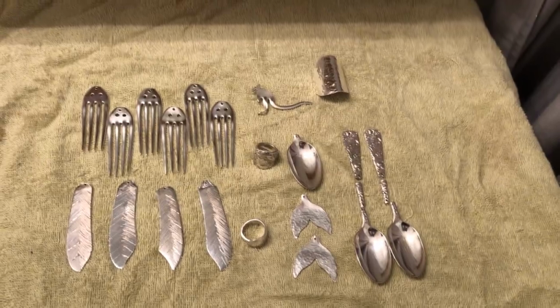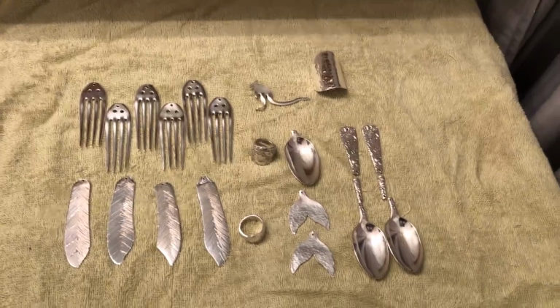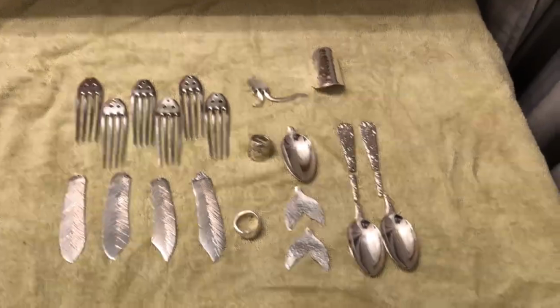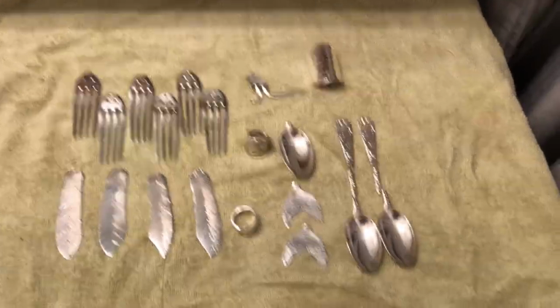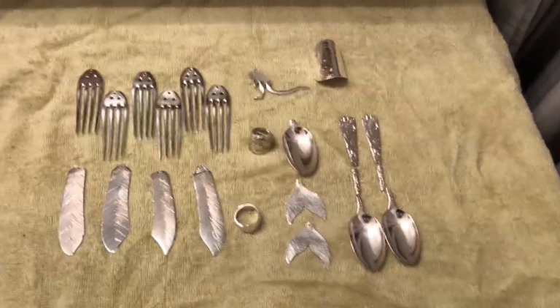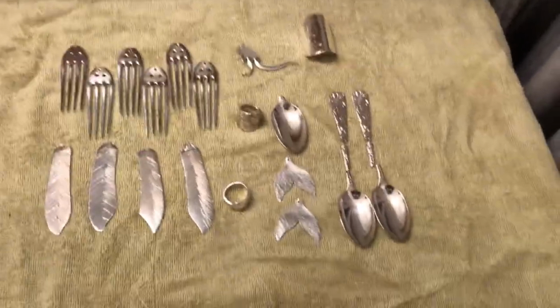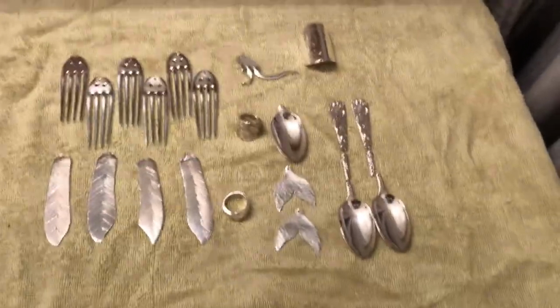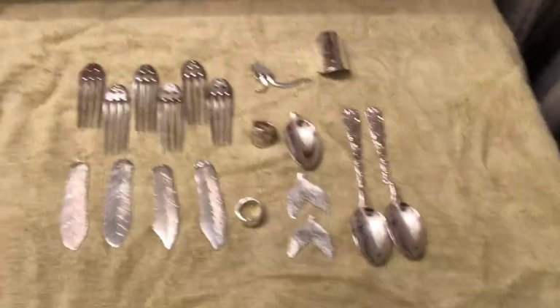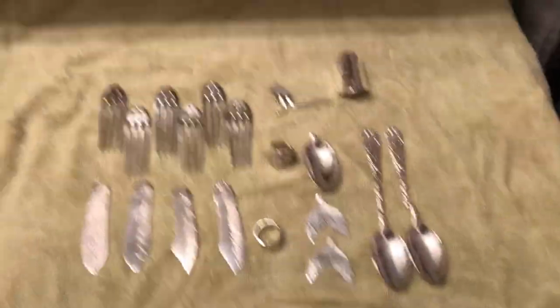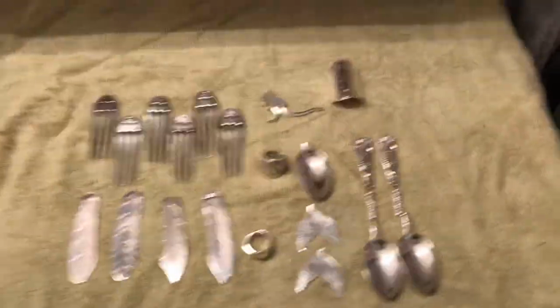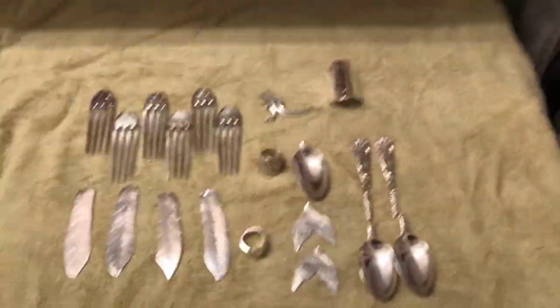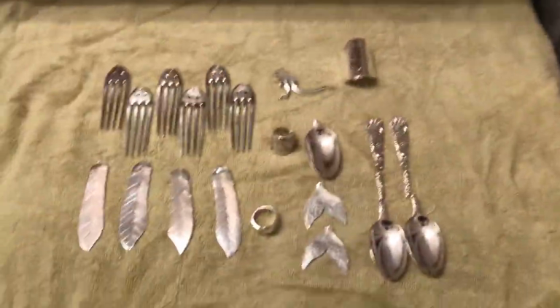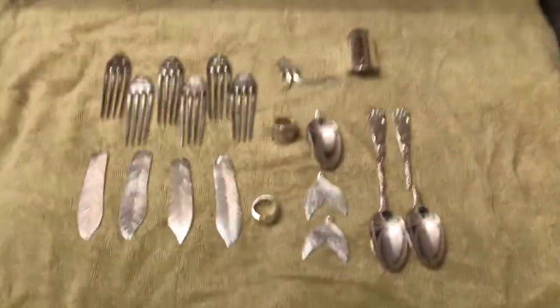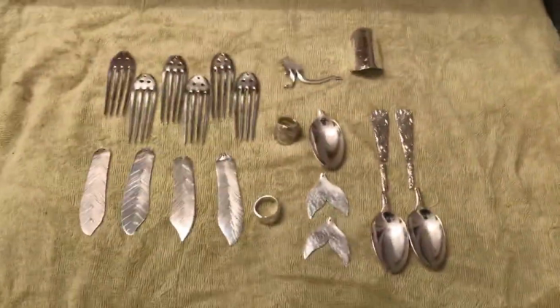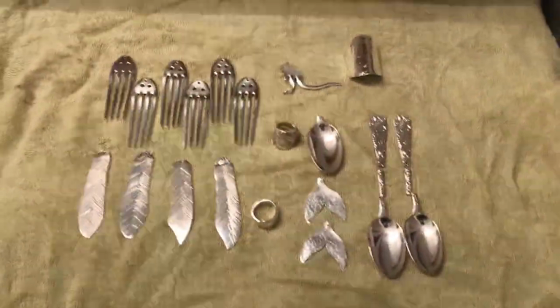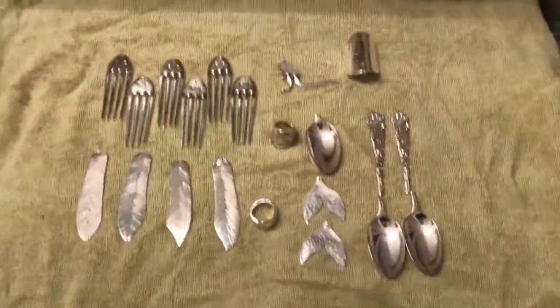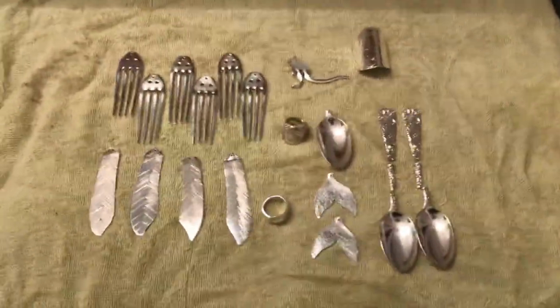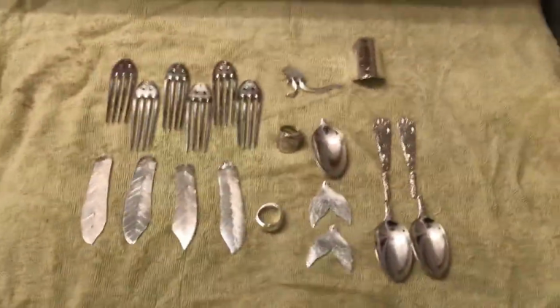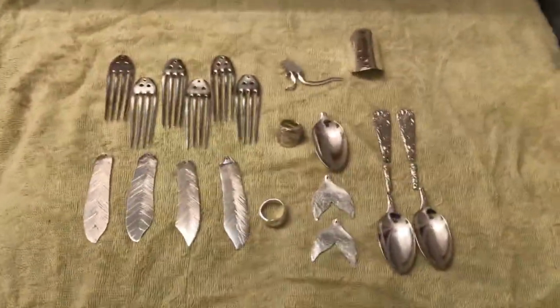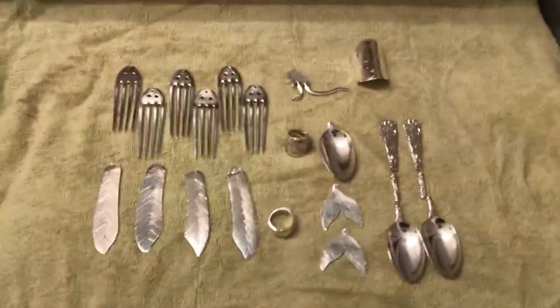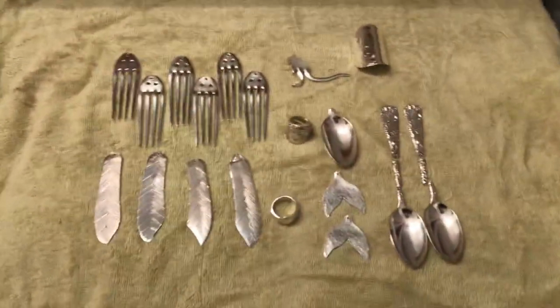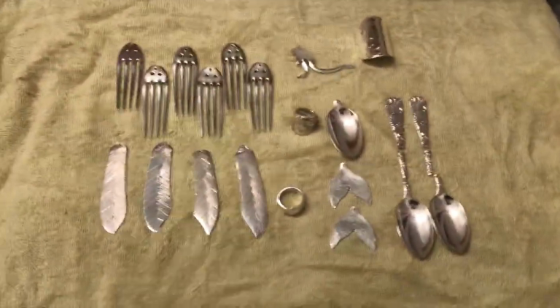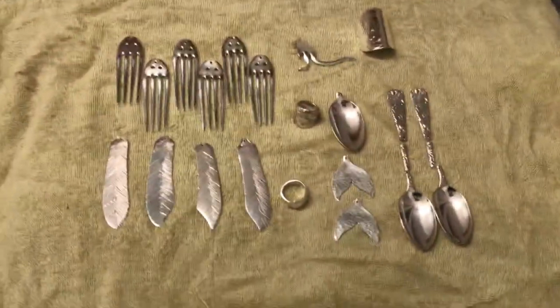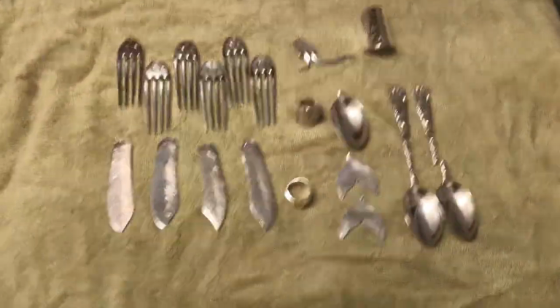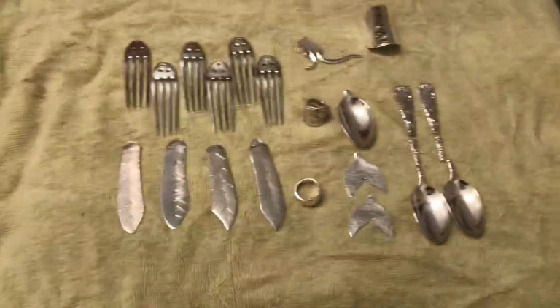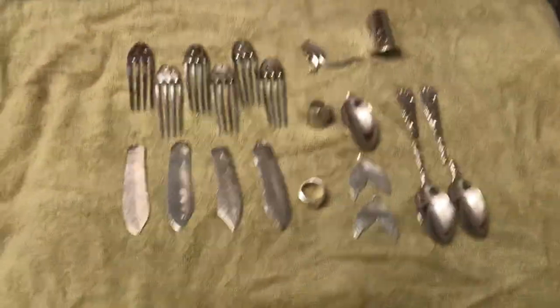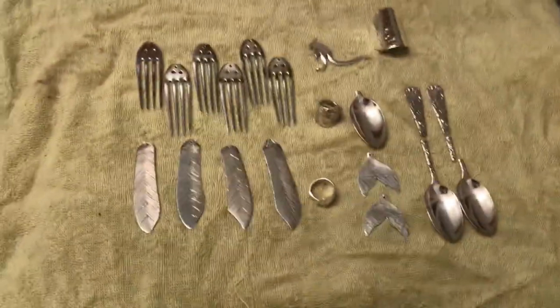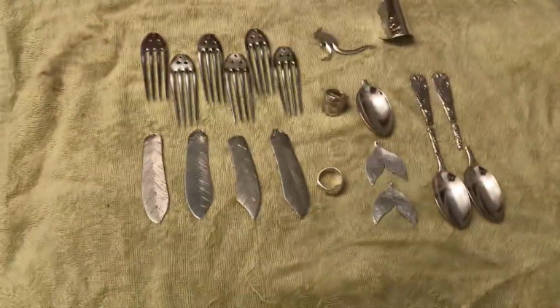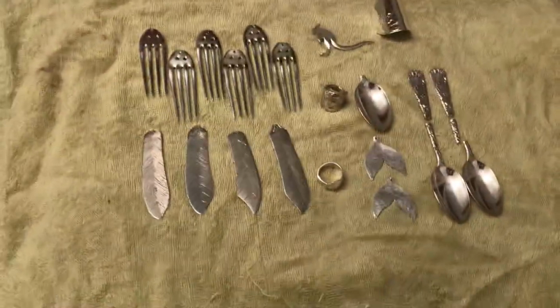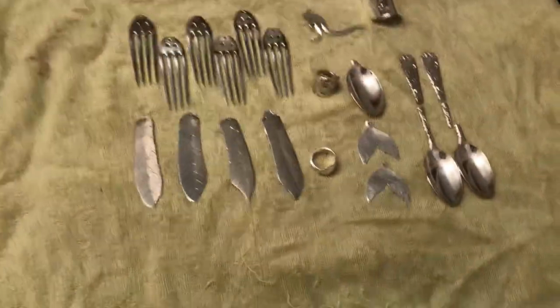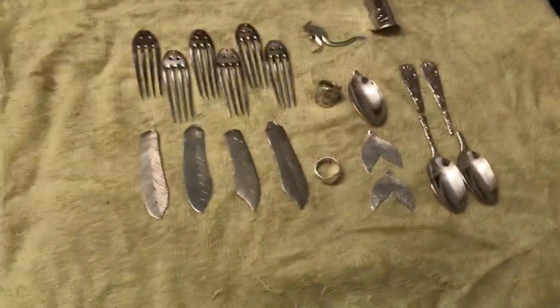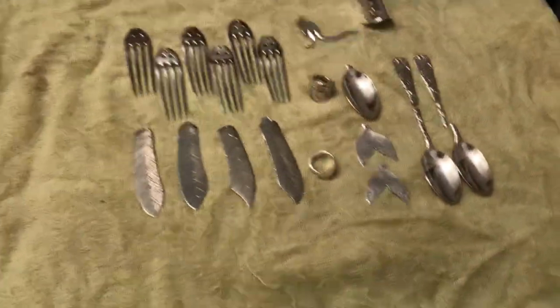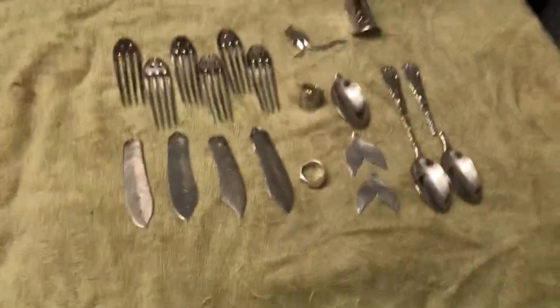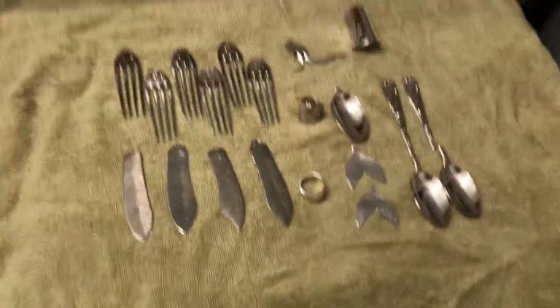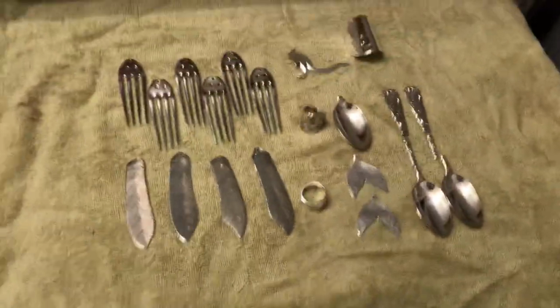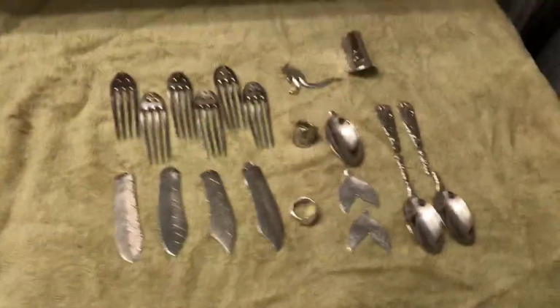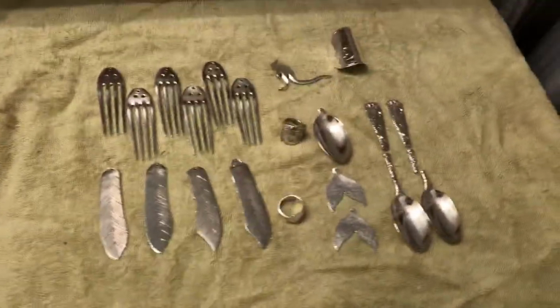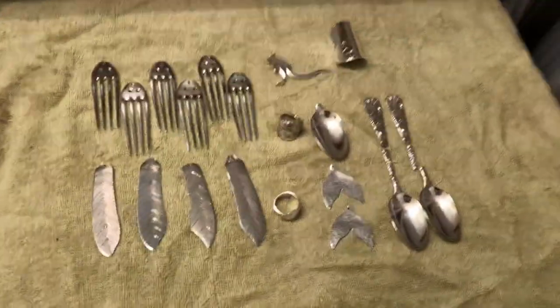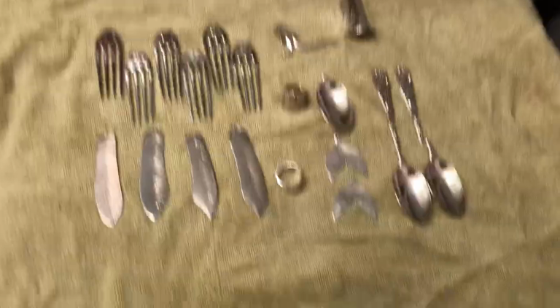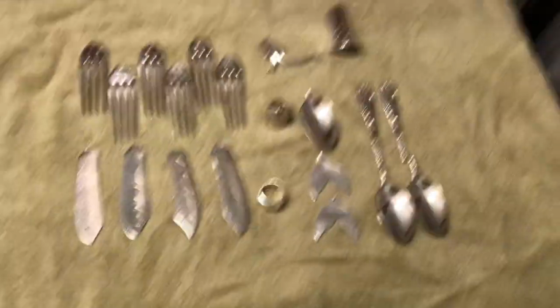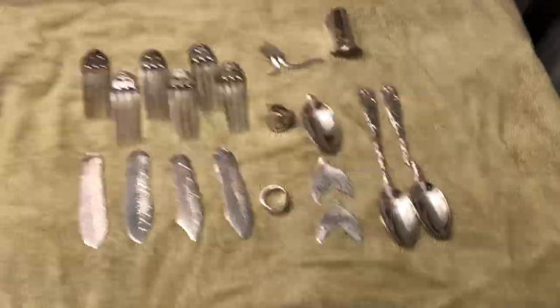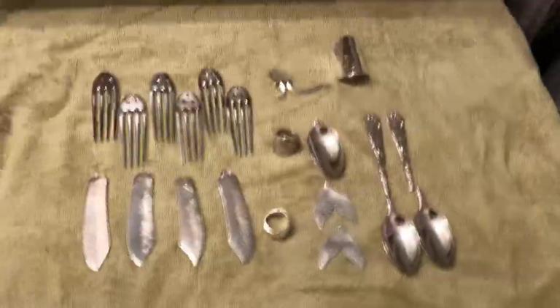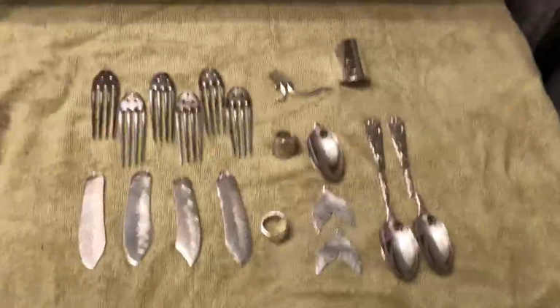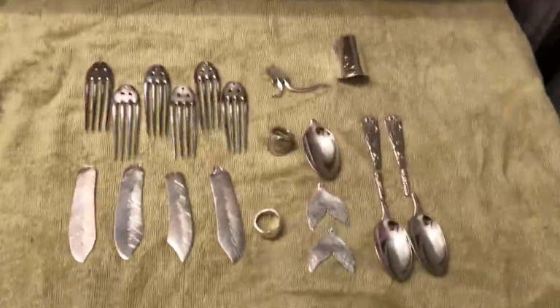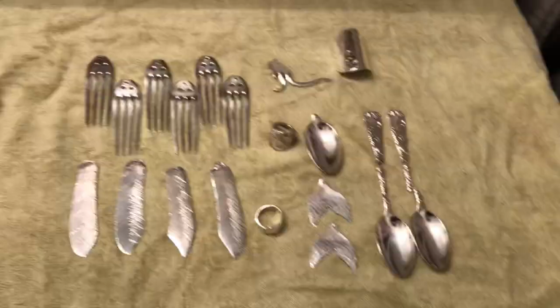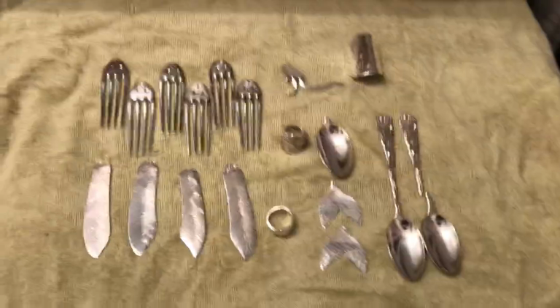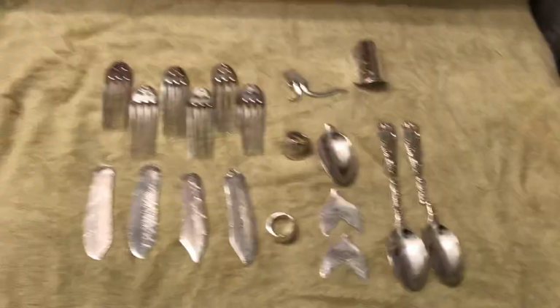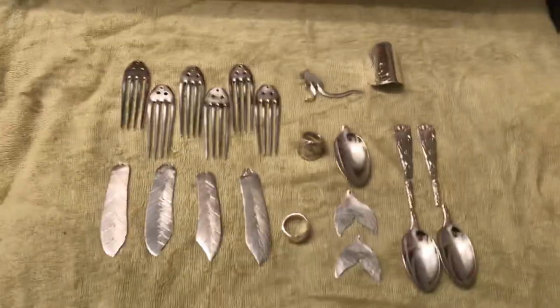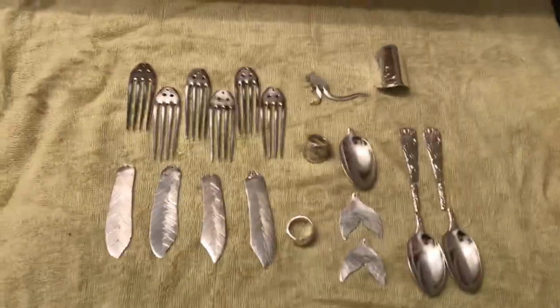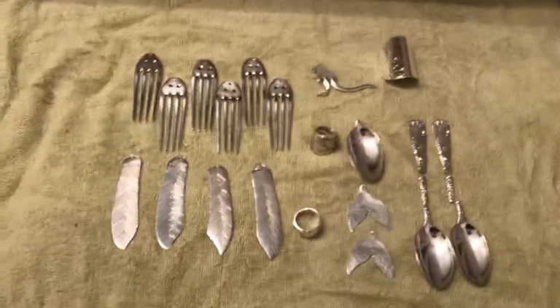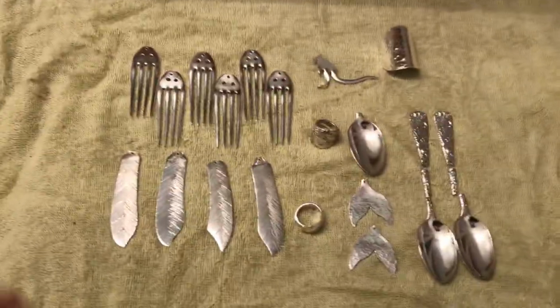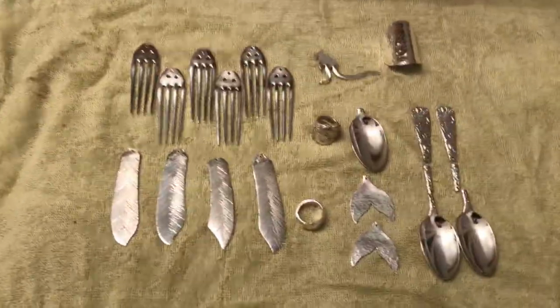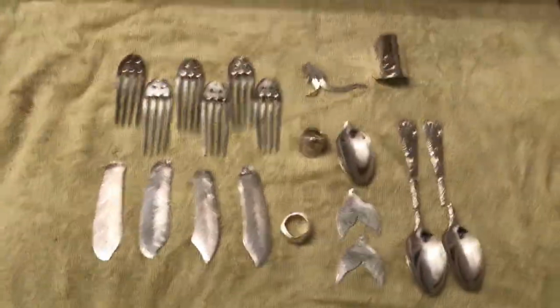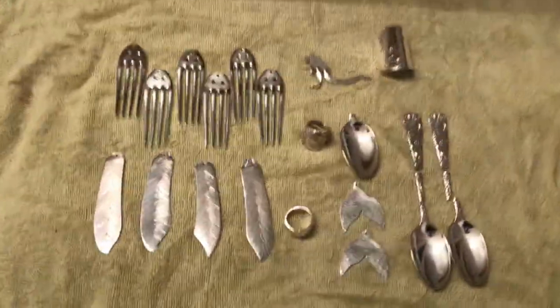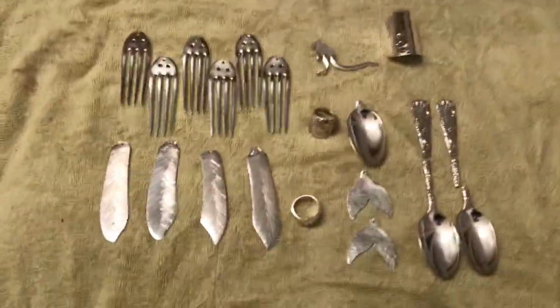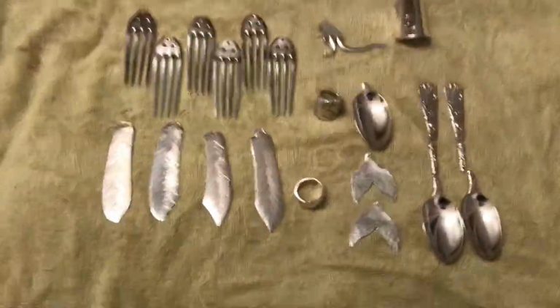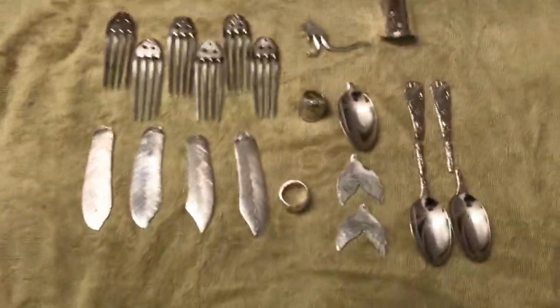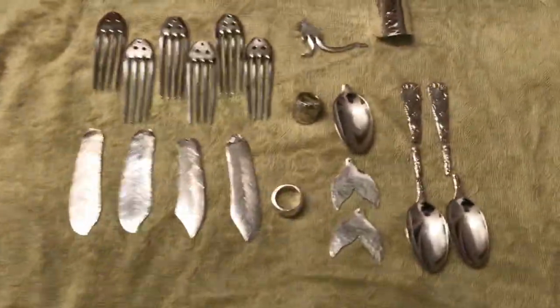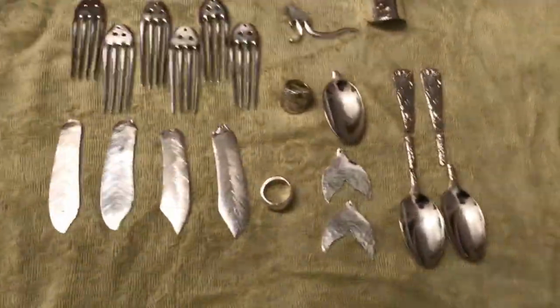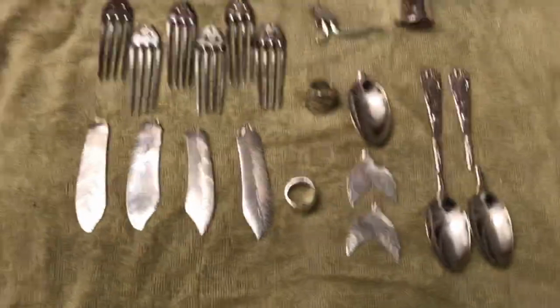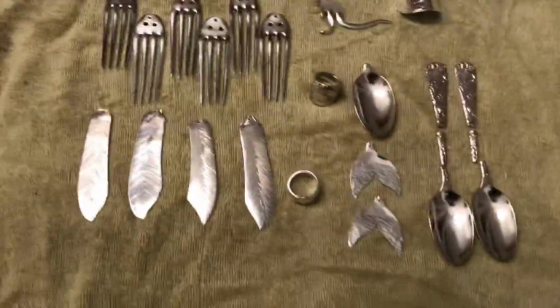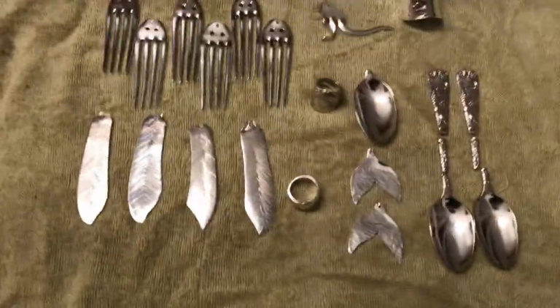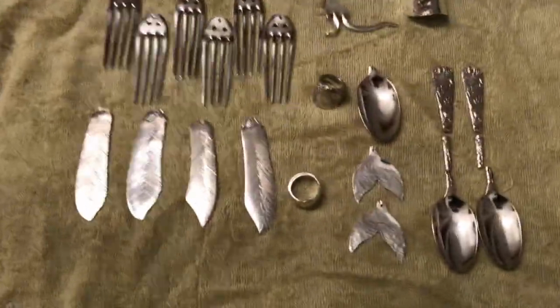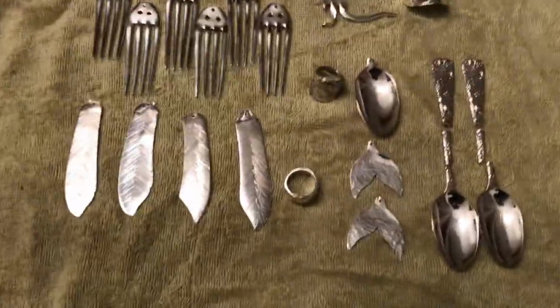Hello everybody, this is Jeremy here from Flatware Creations. I just want to show you what came out of my tumbler this morning.